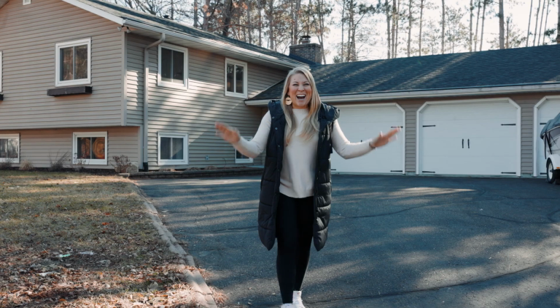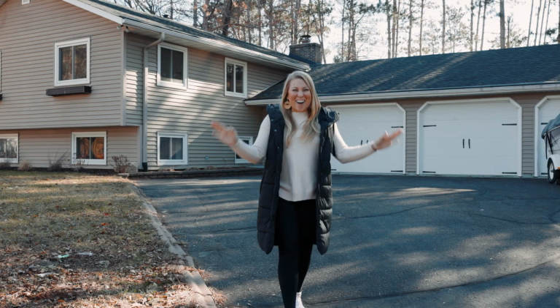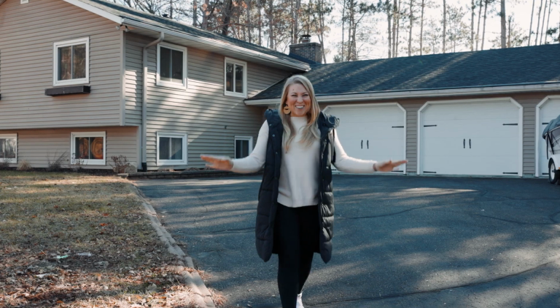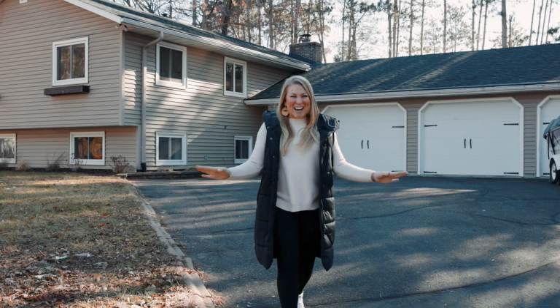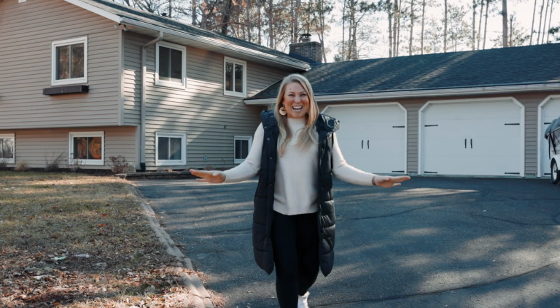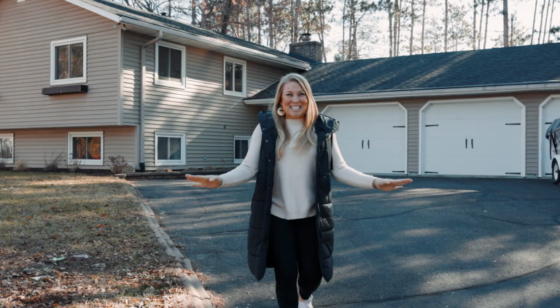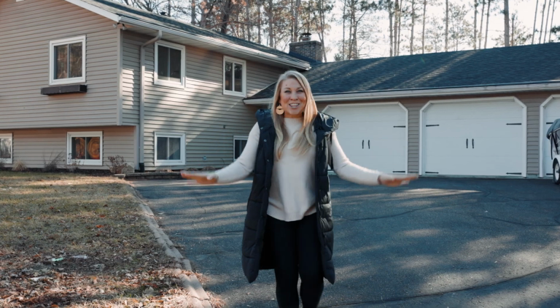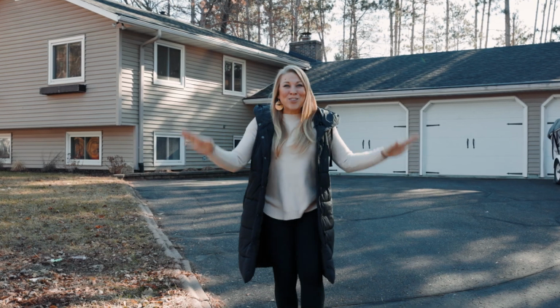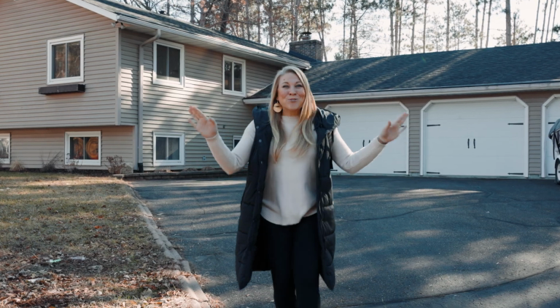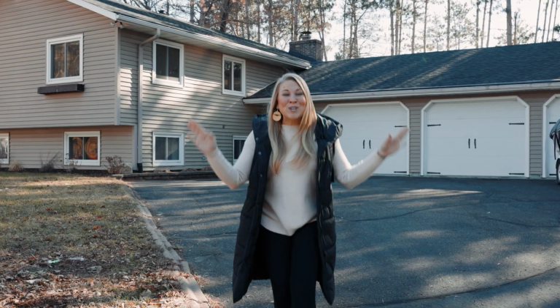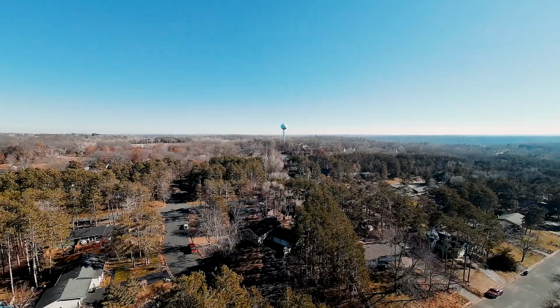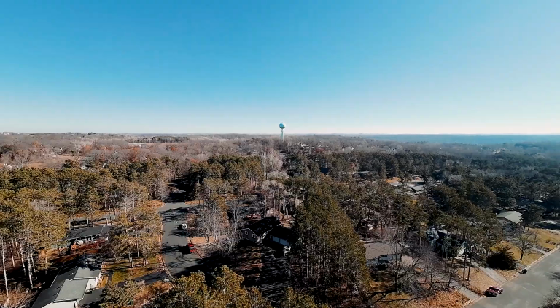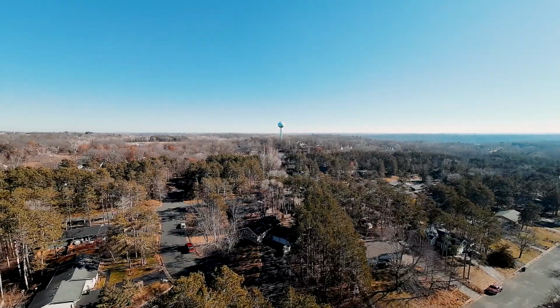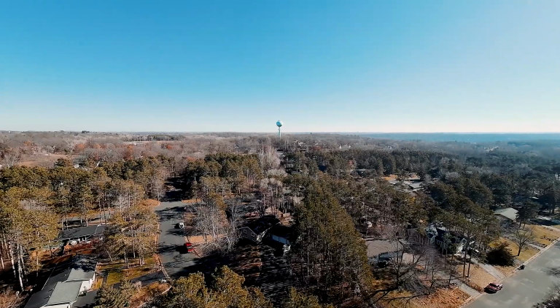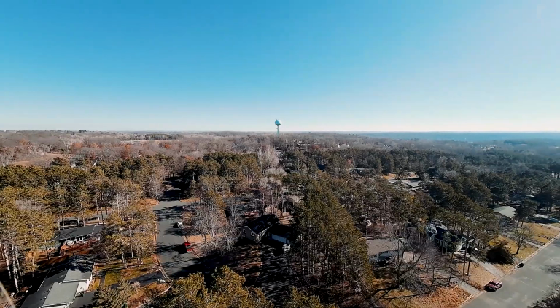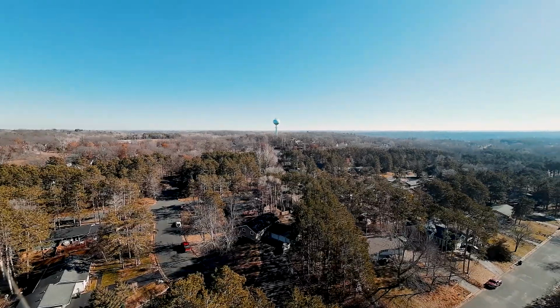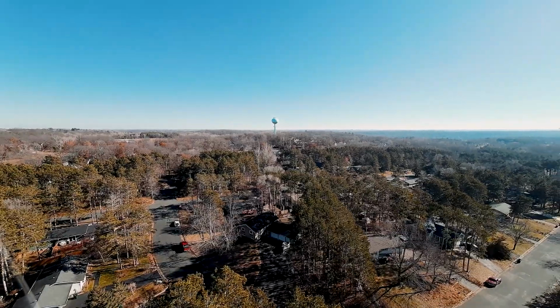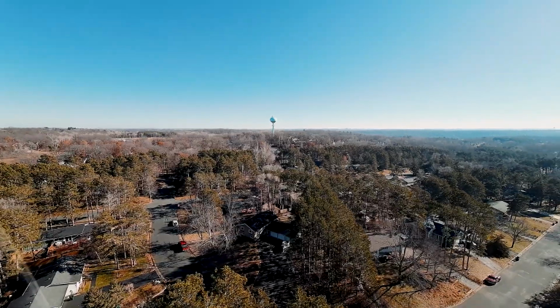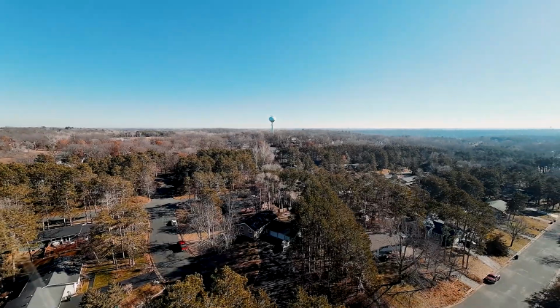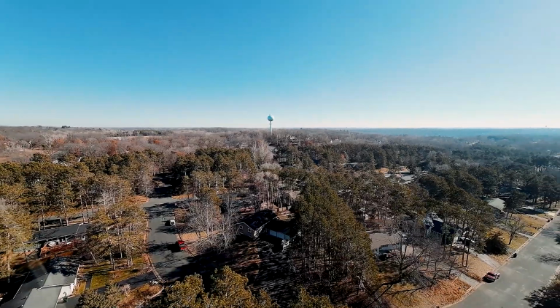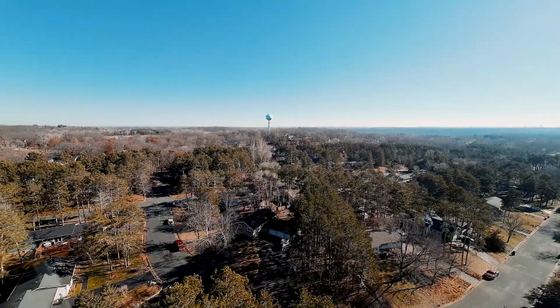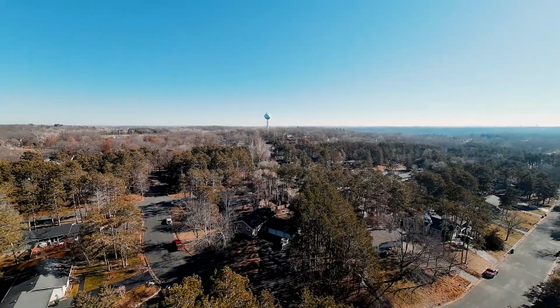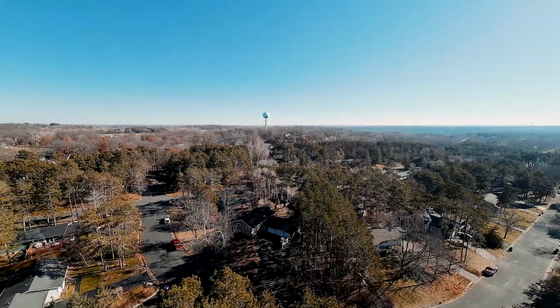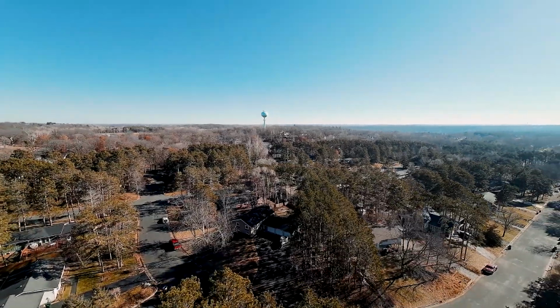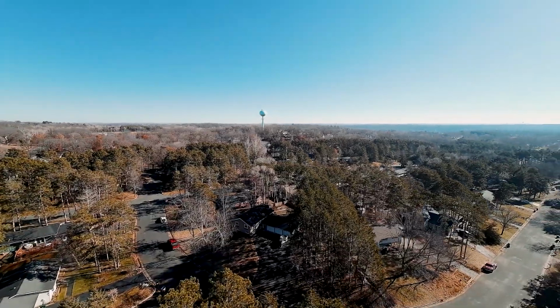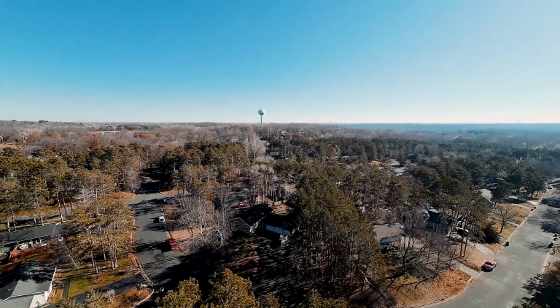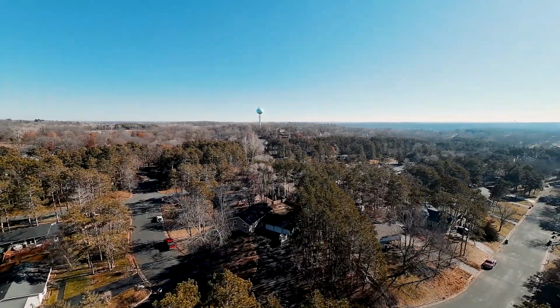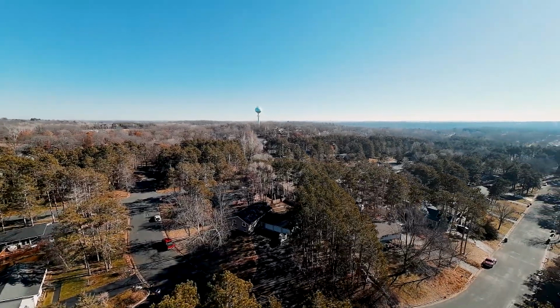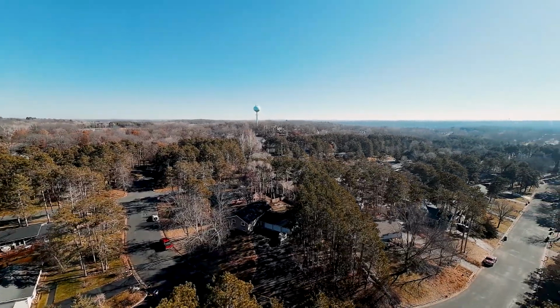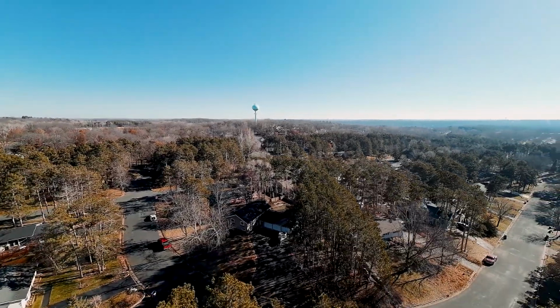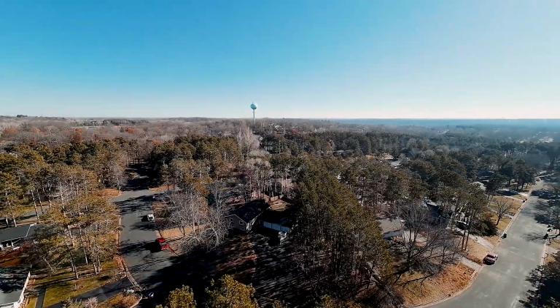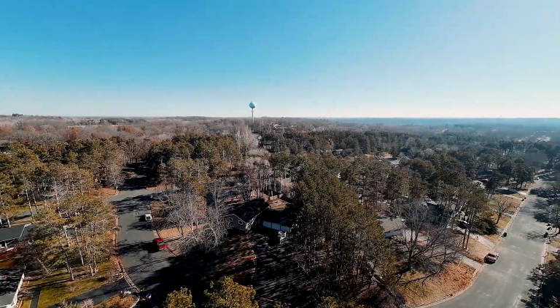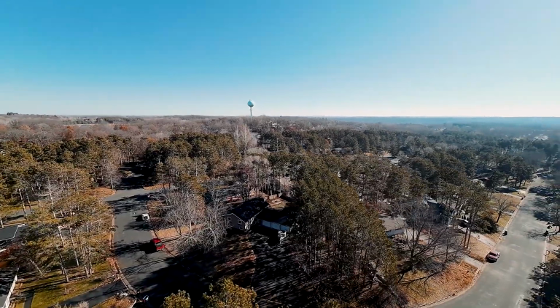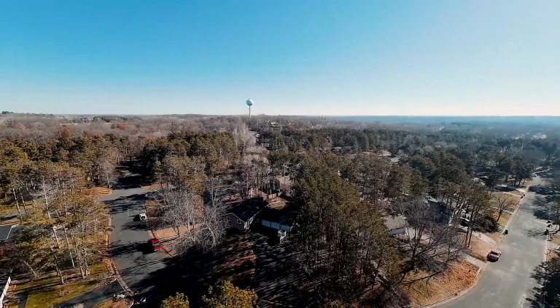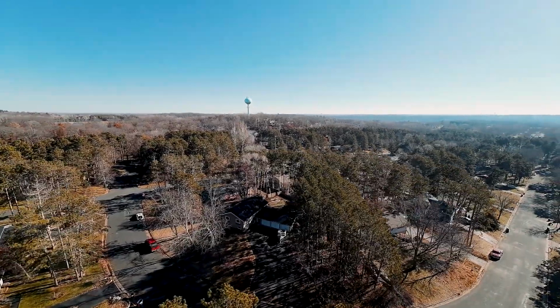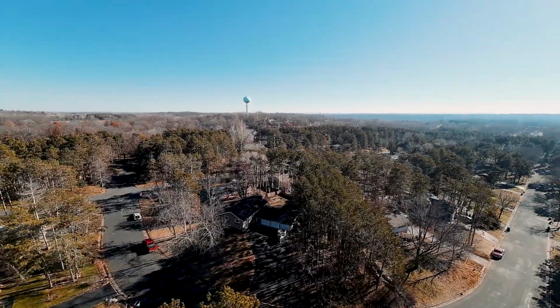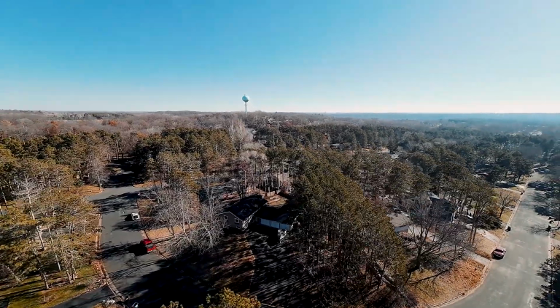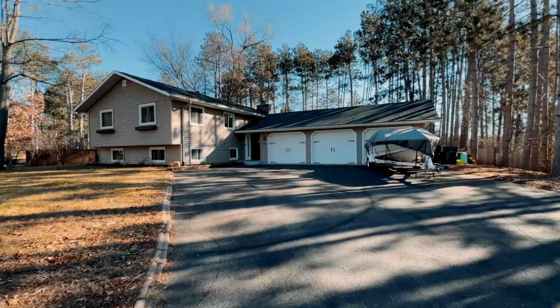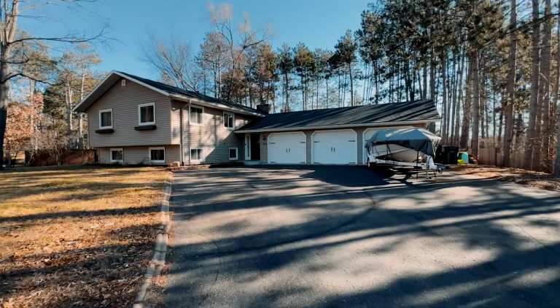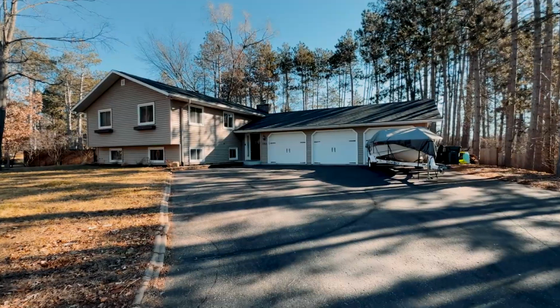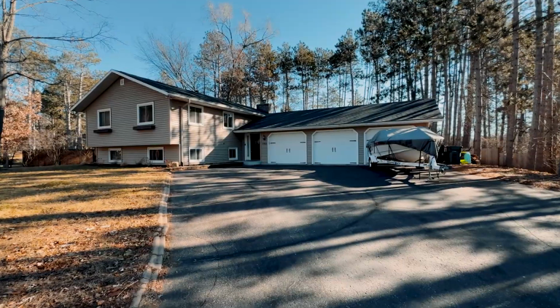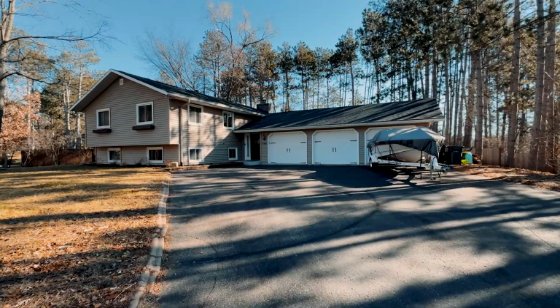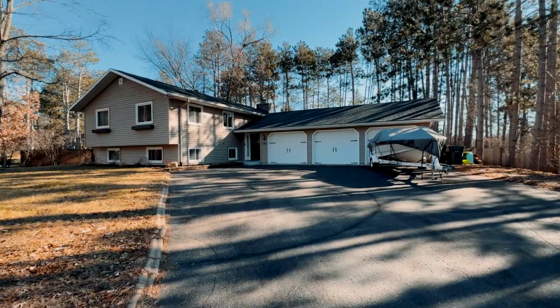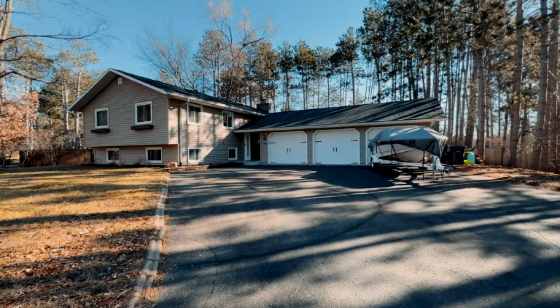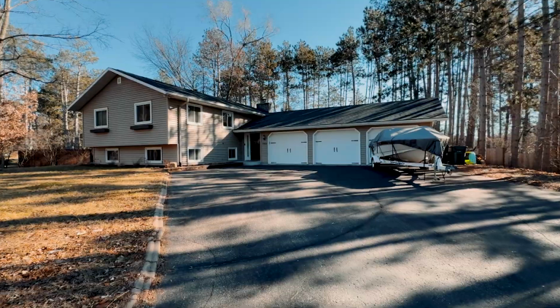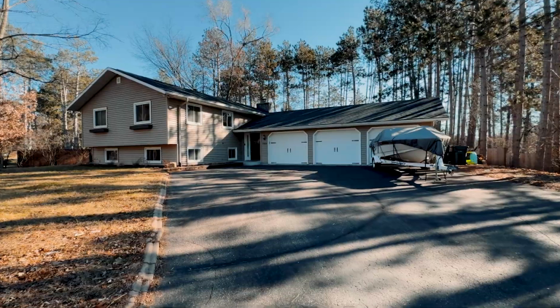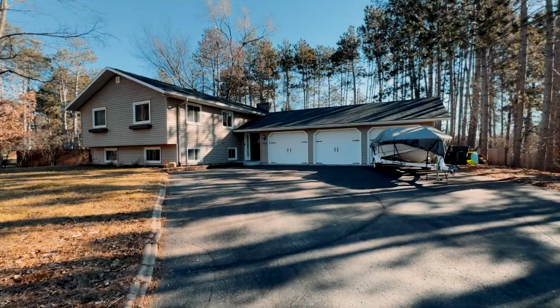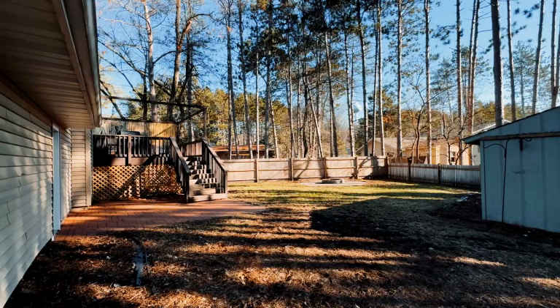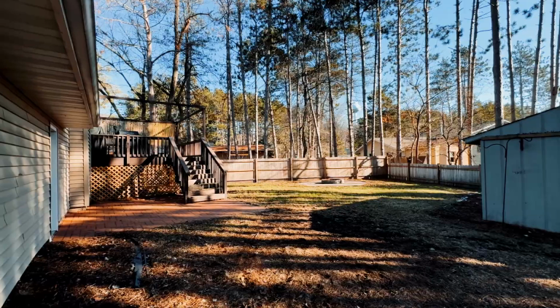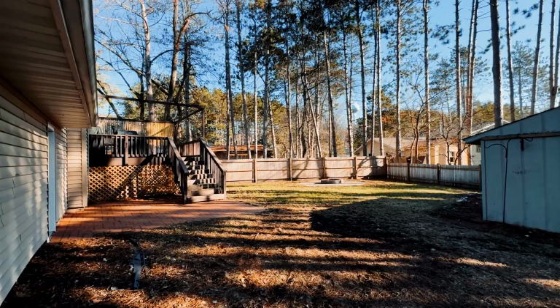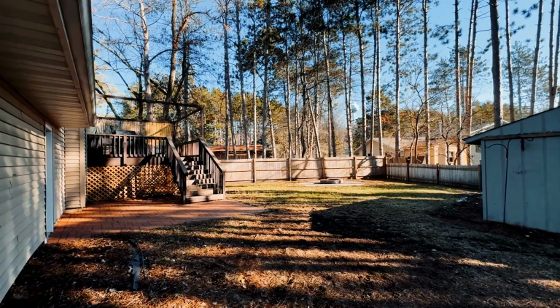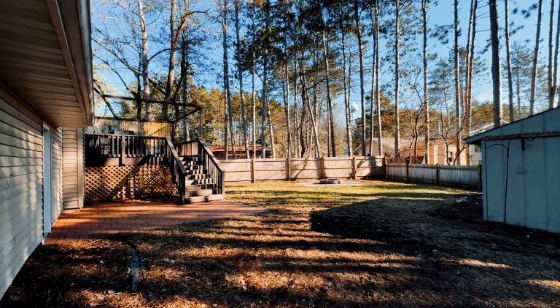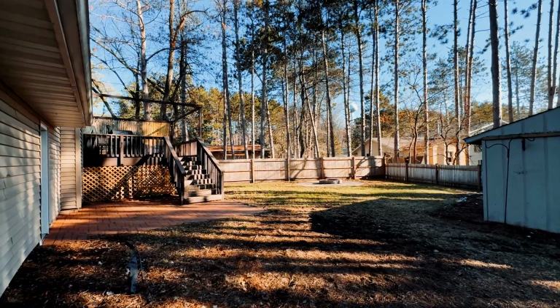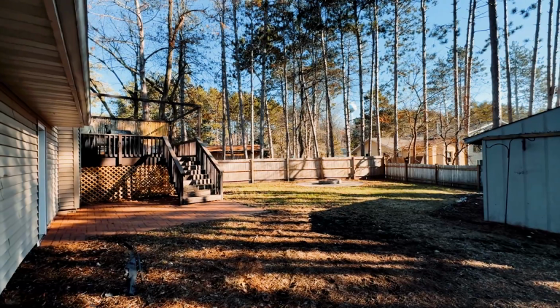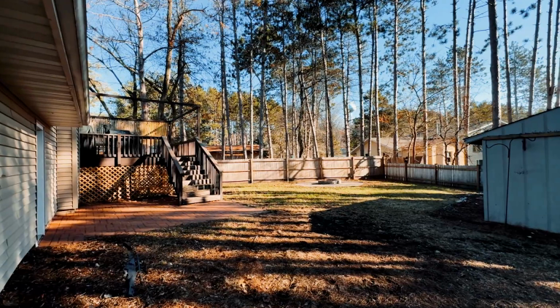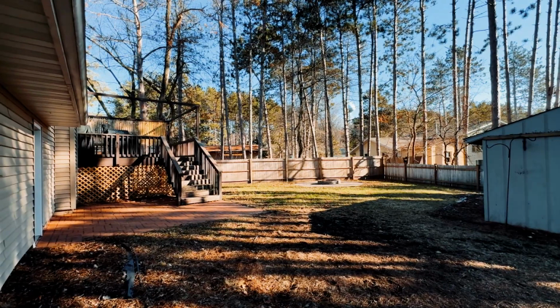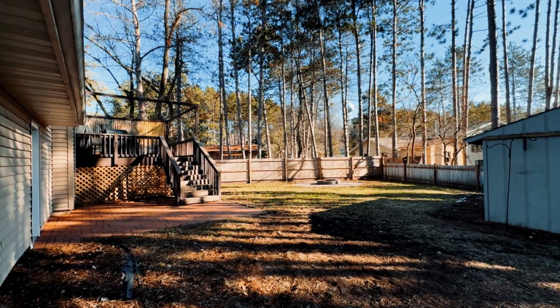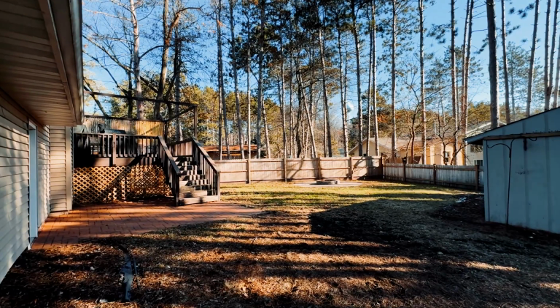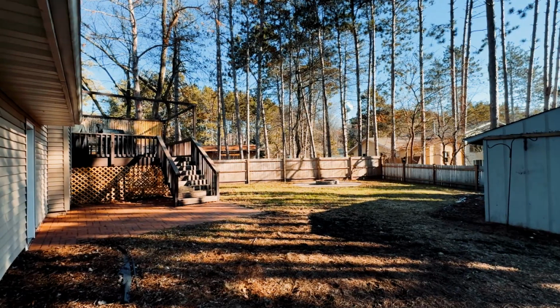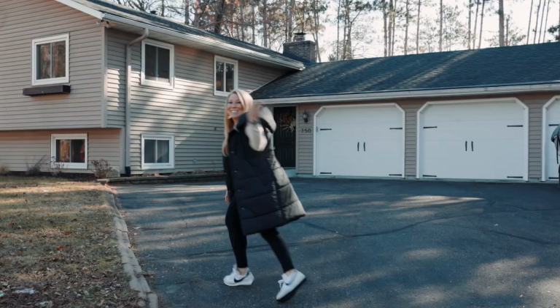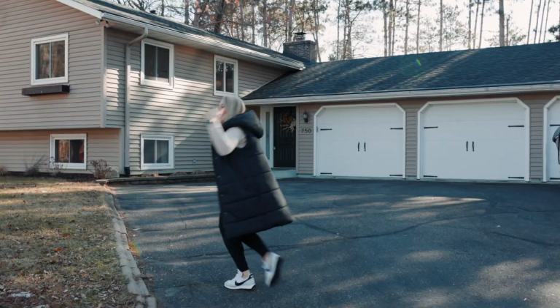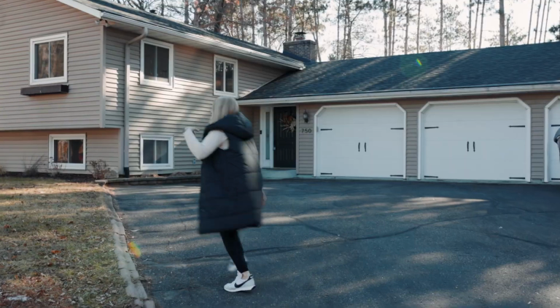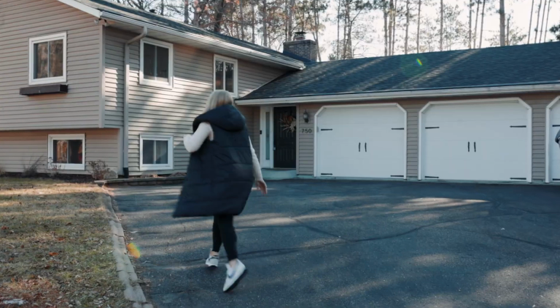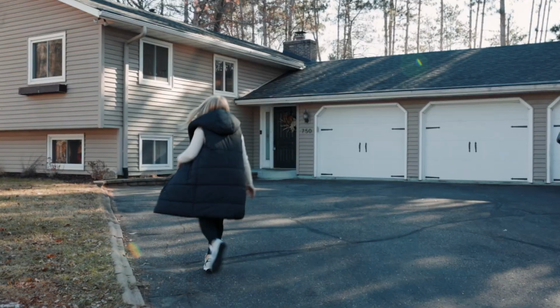Three-car garage, four-bed, two-bath, completely fenced-in yard — you are not gonna want to miss it. Let's go.